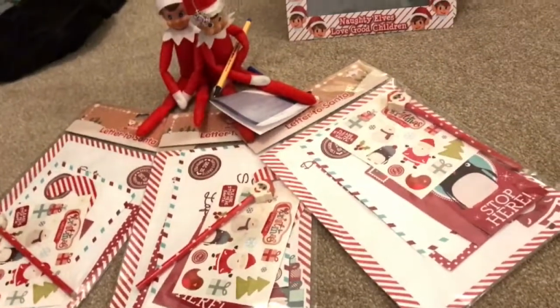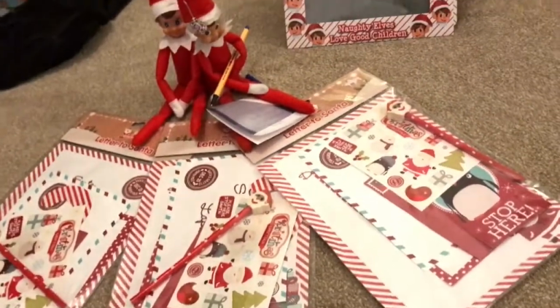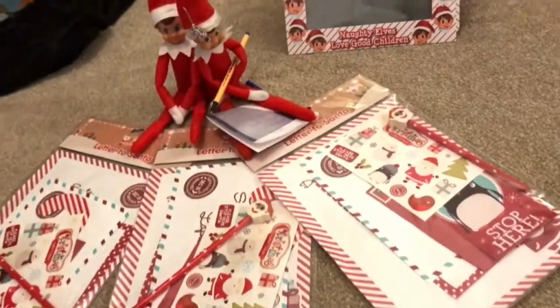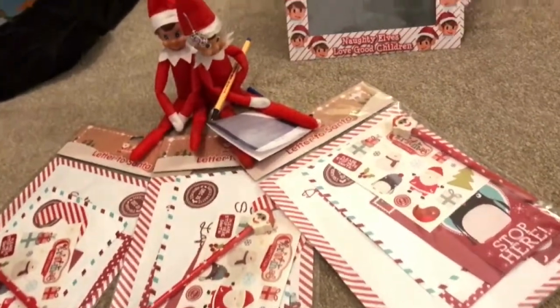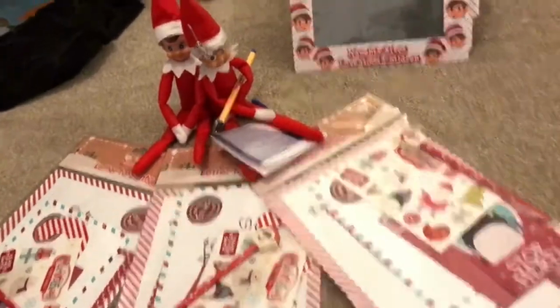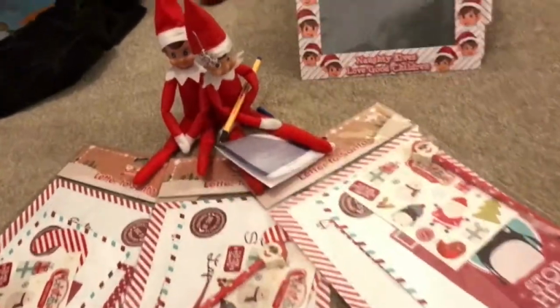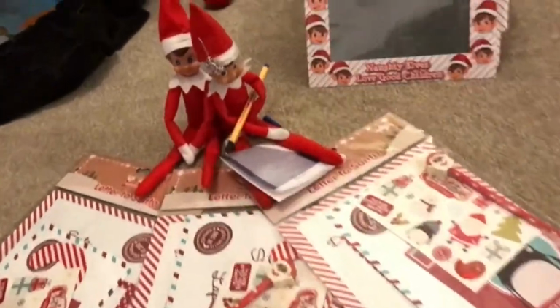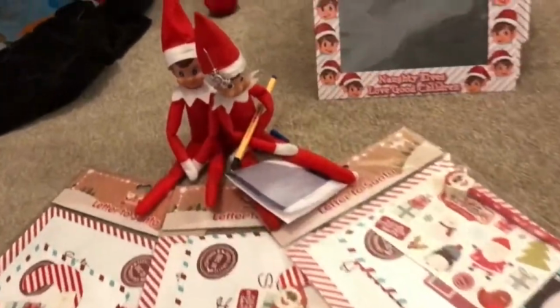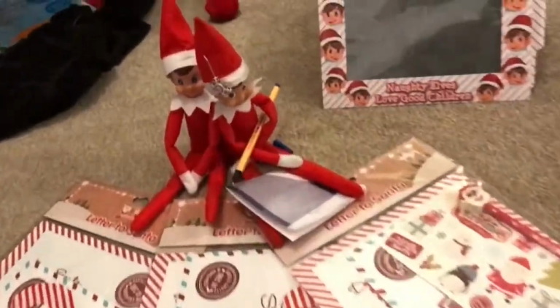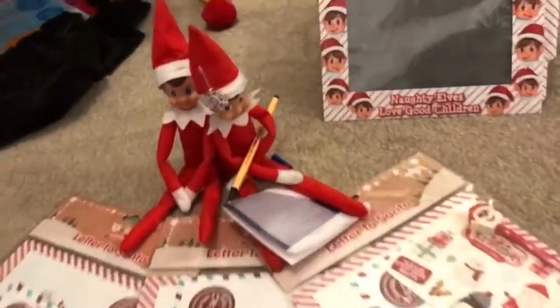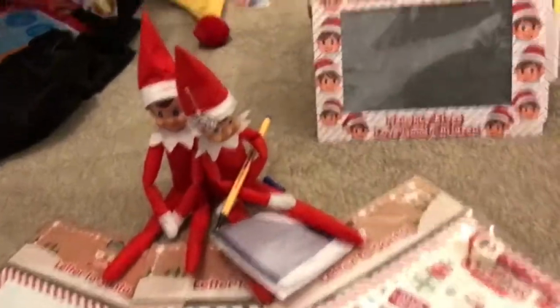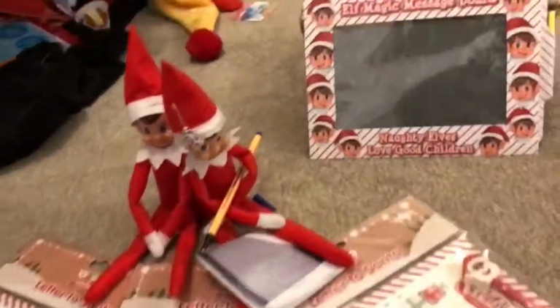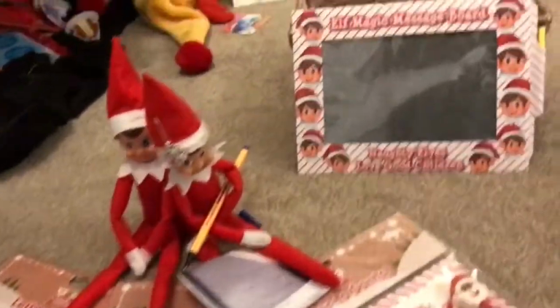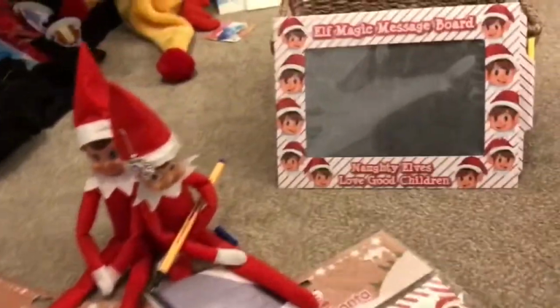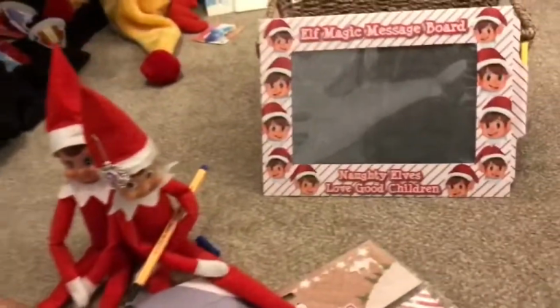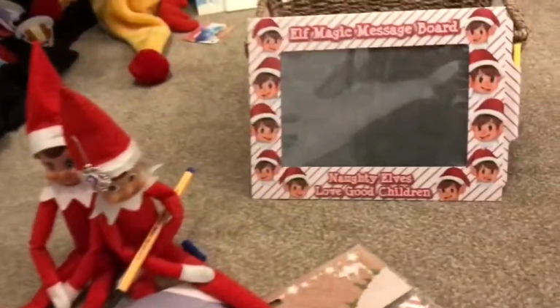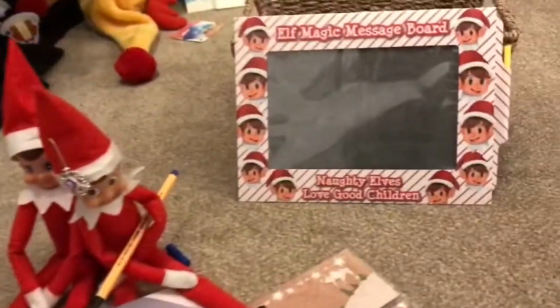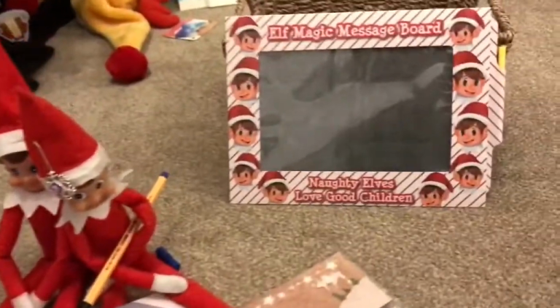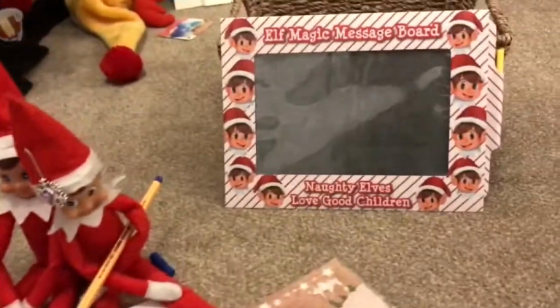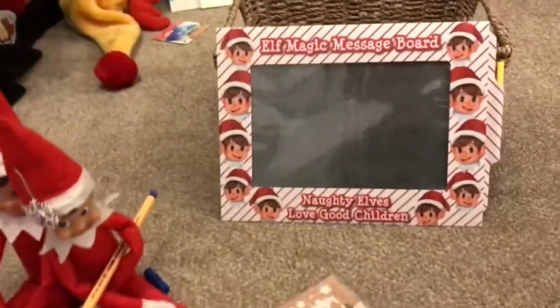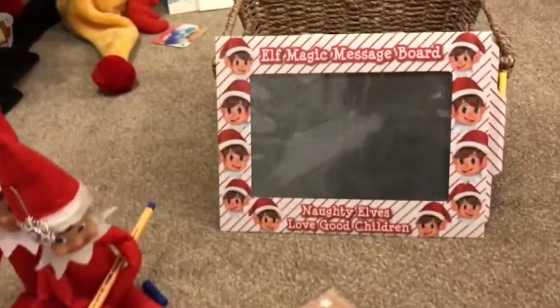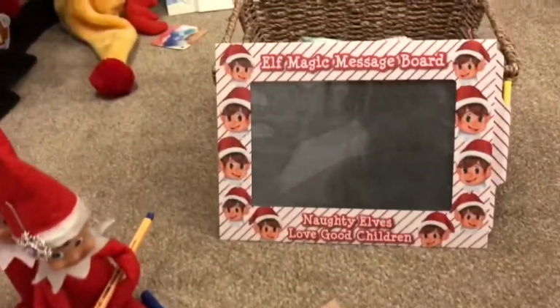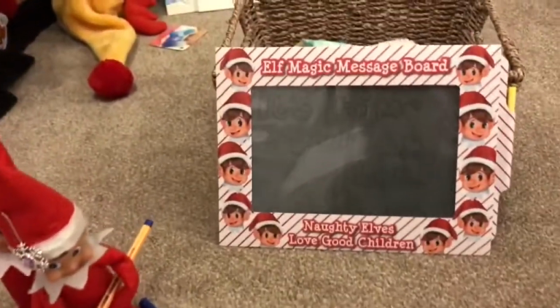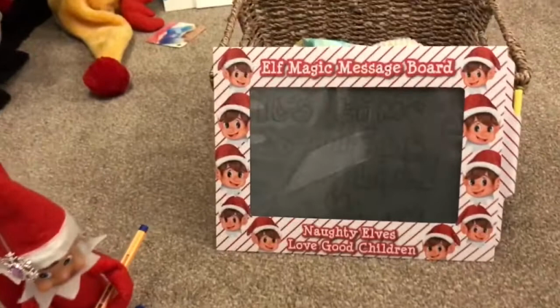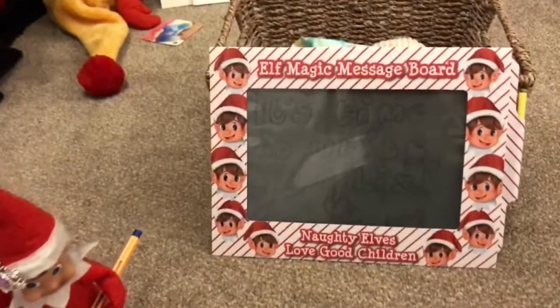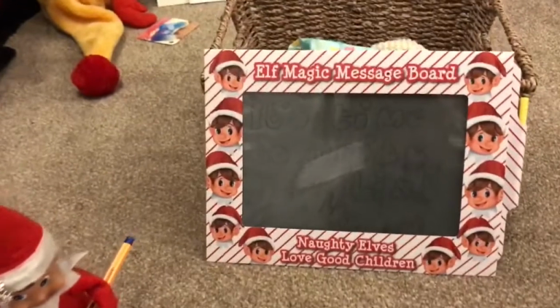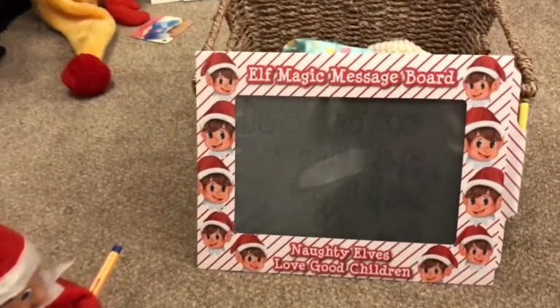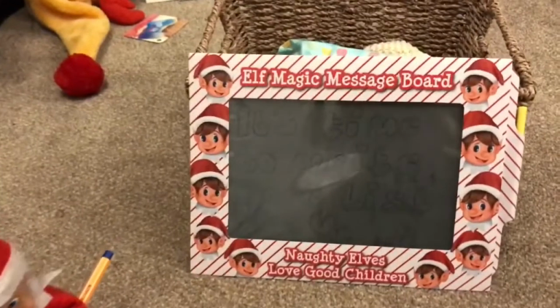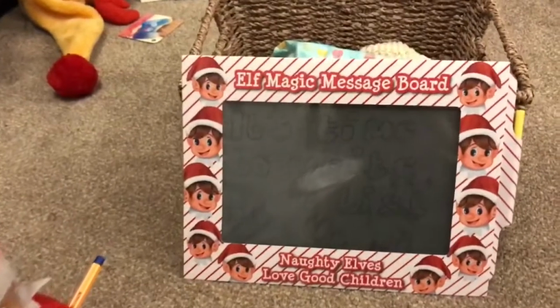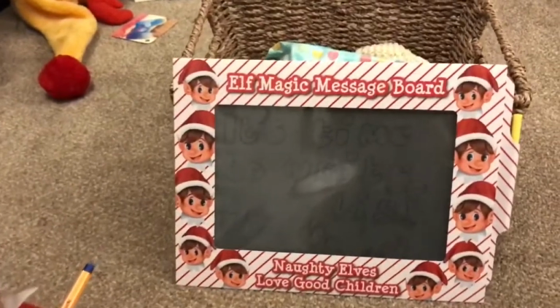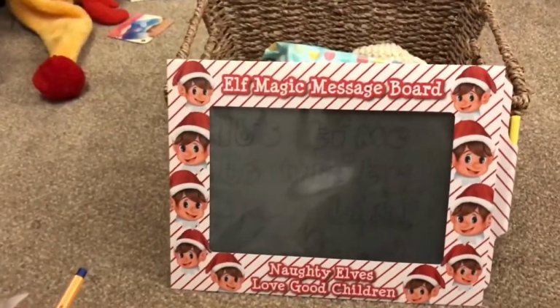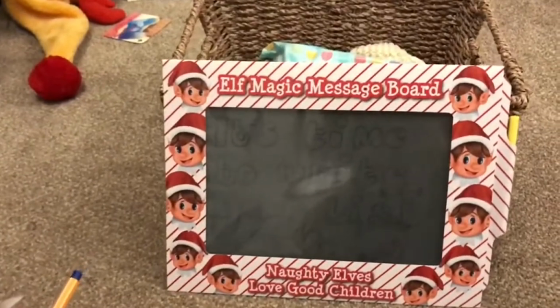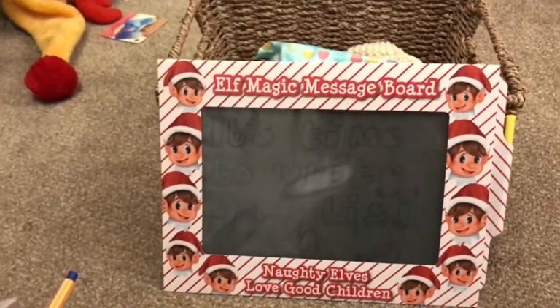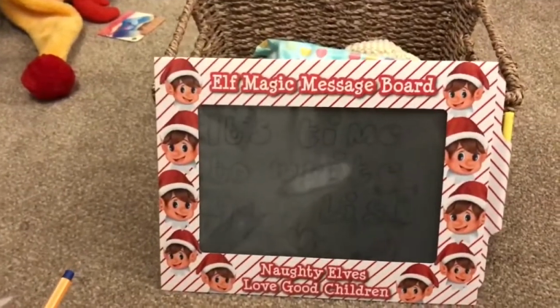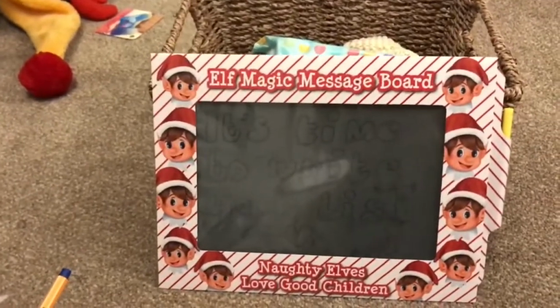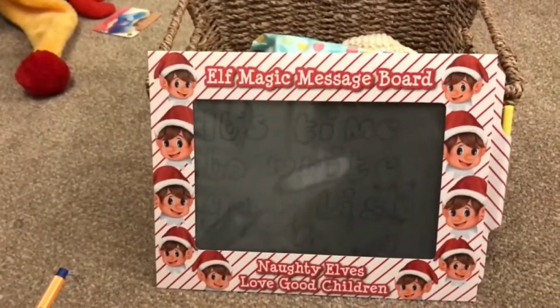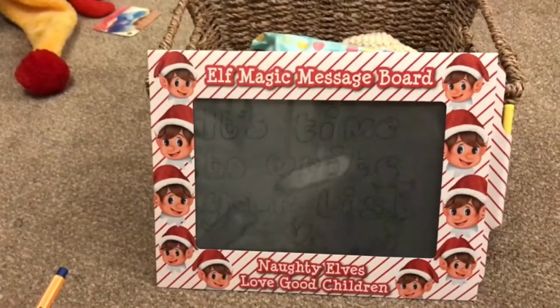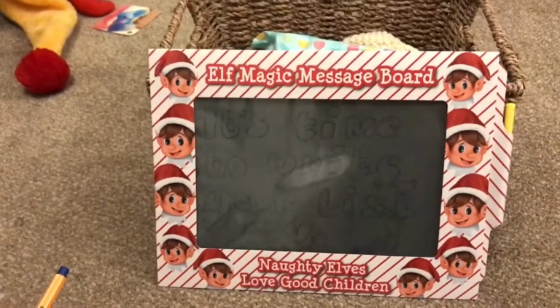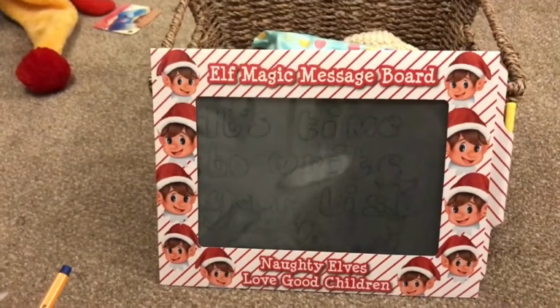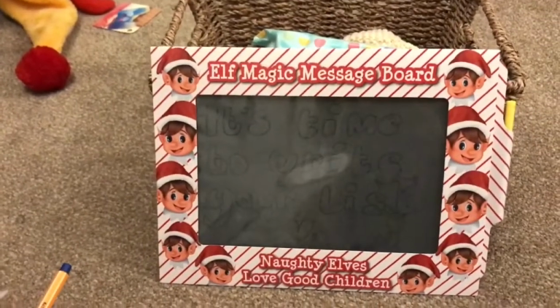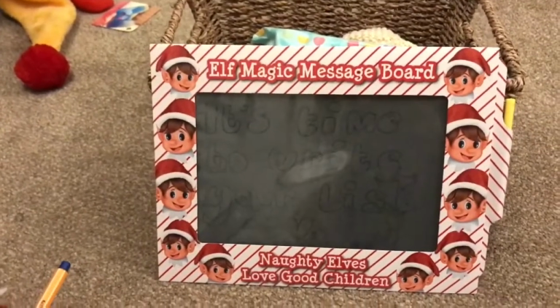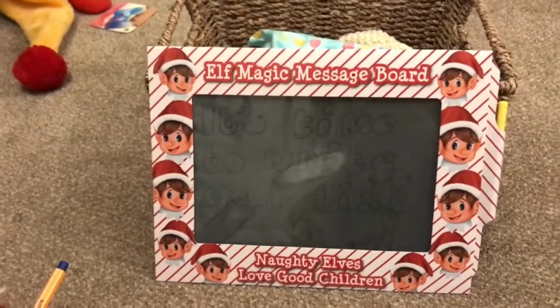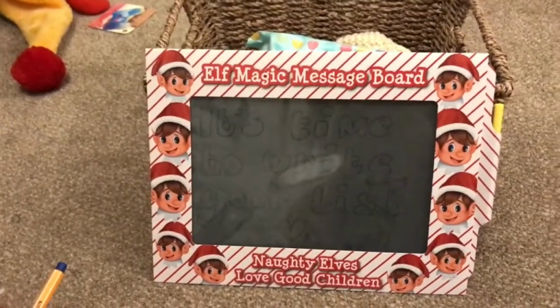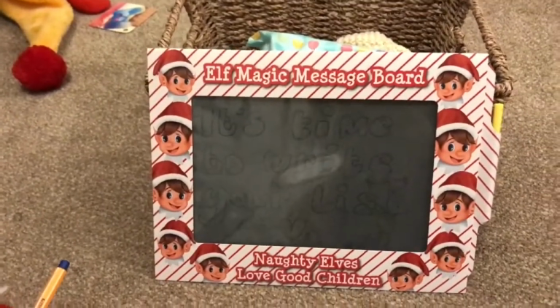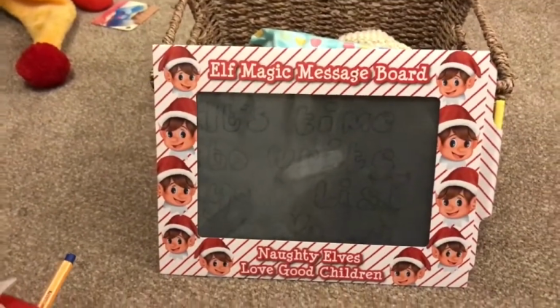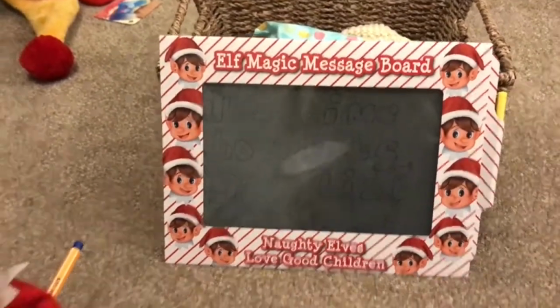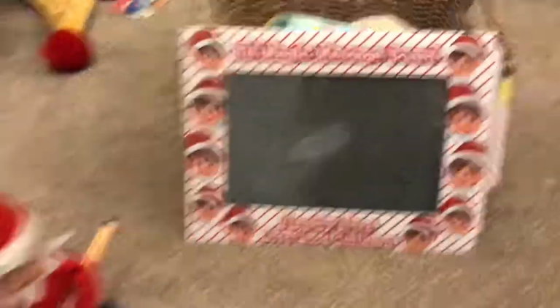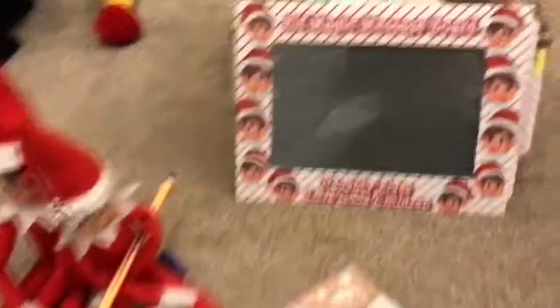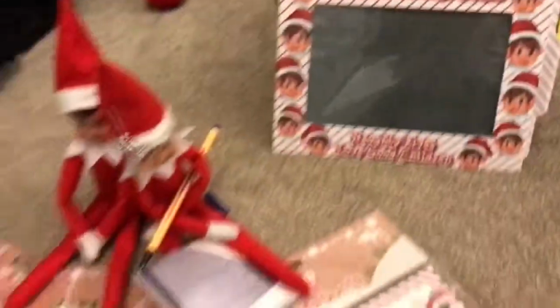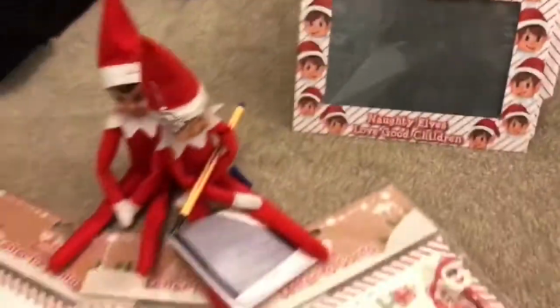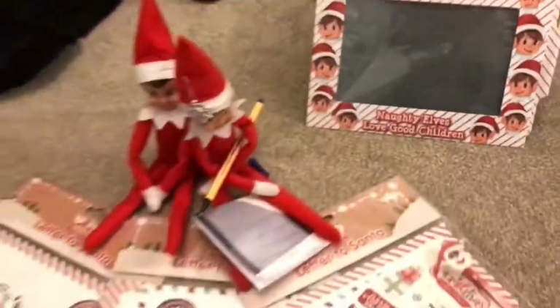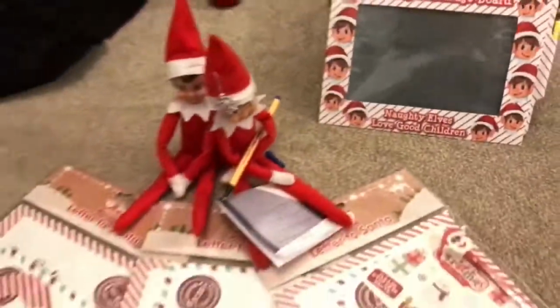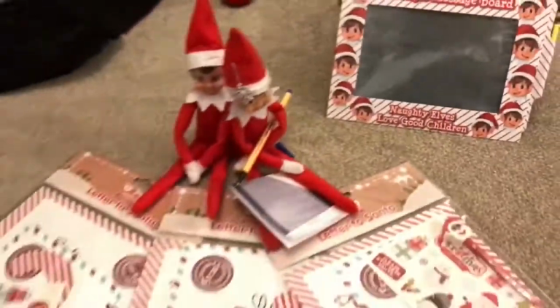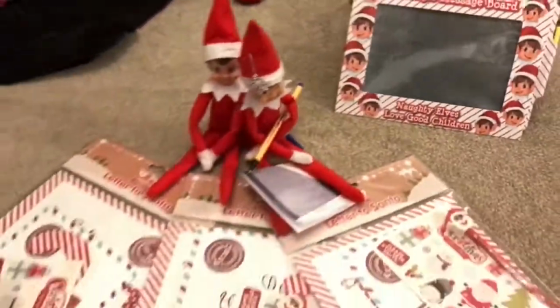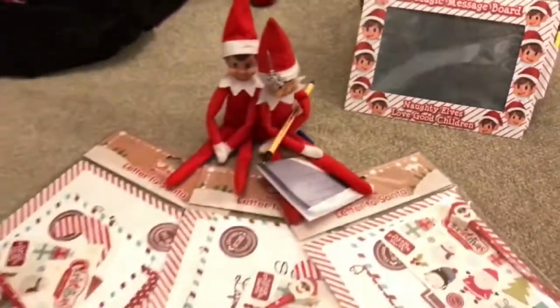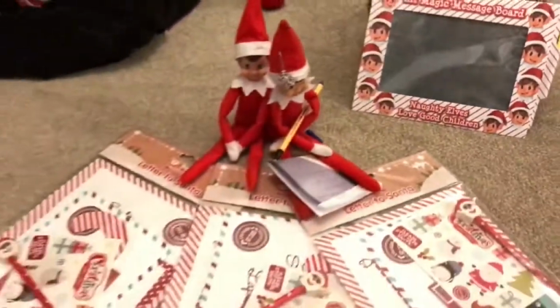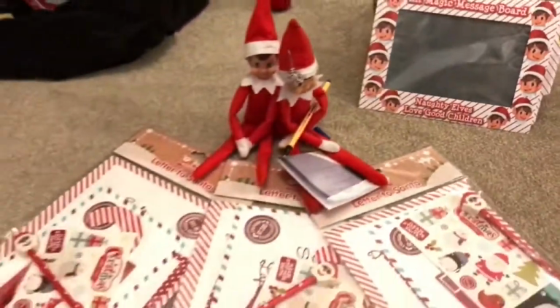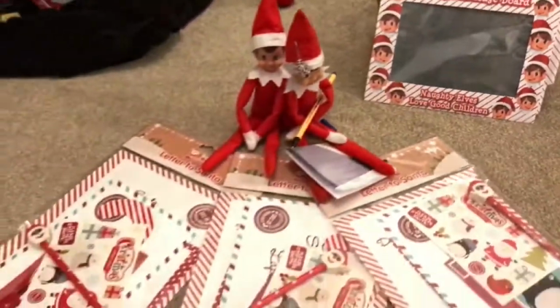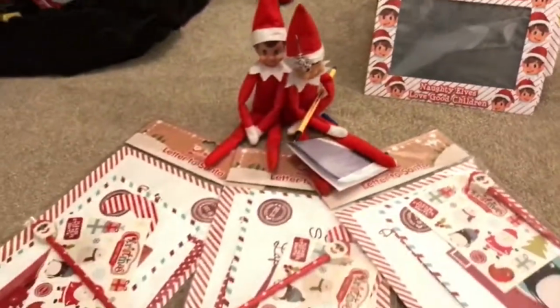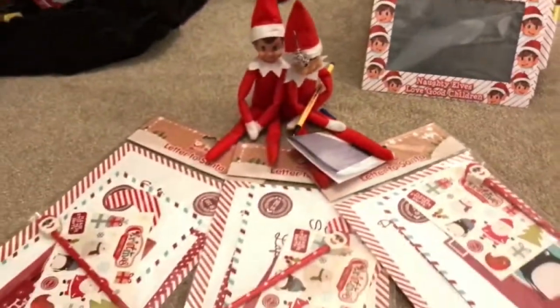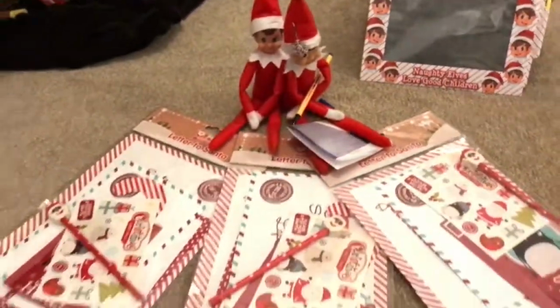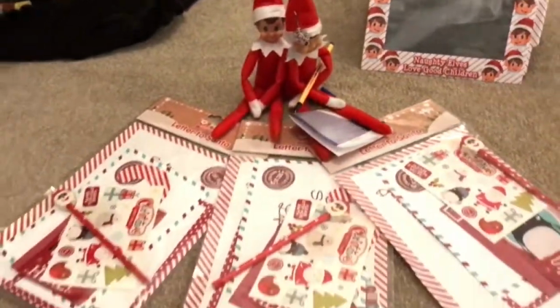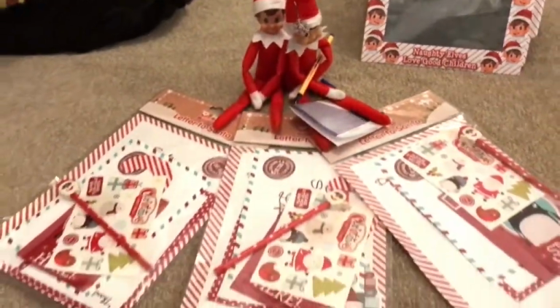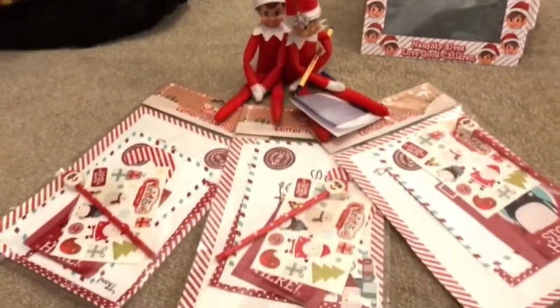So today's elves have brought some Father Christmas letters for all the children, and it says it's time to write your list. So there we go.